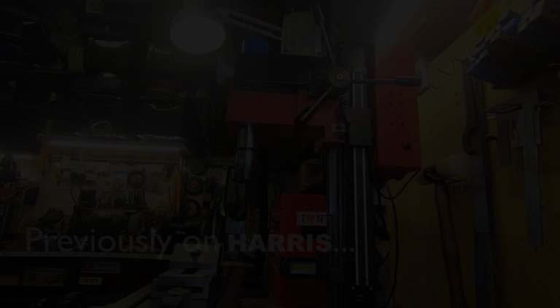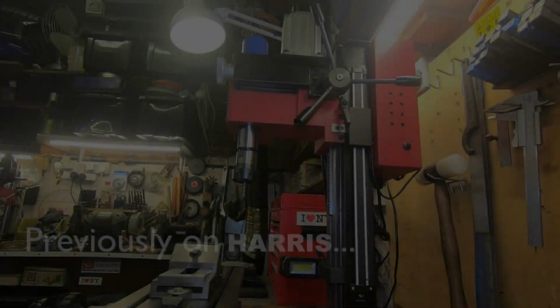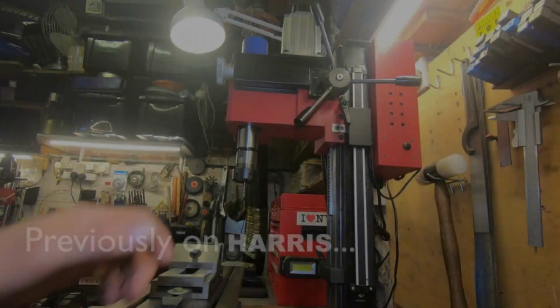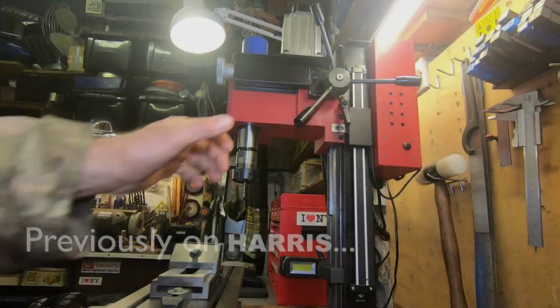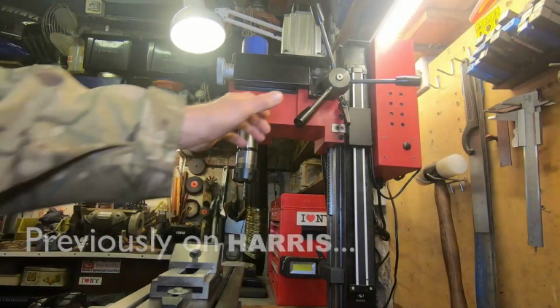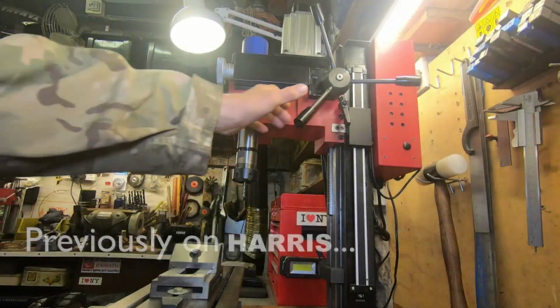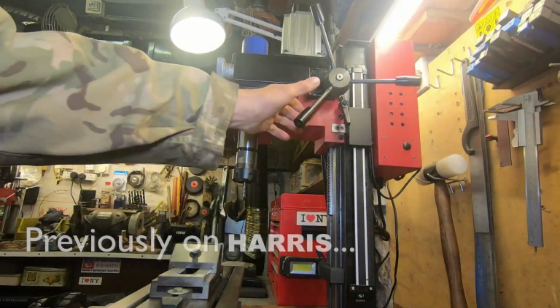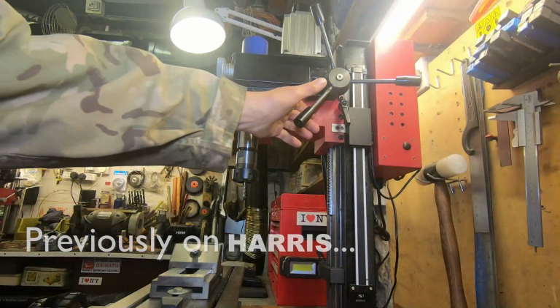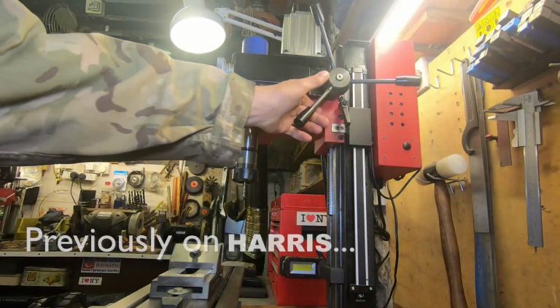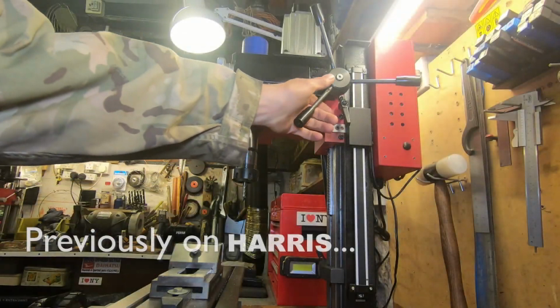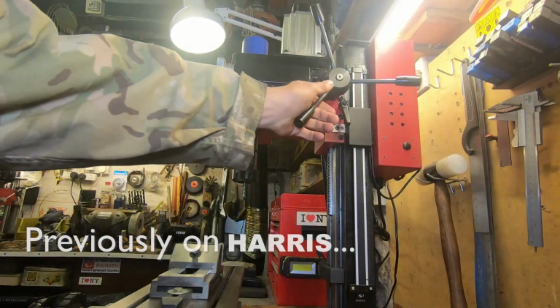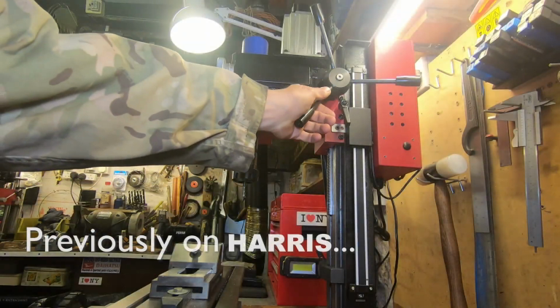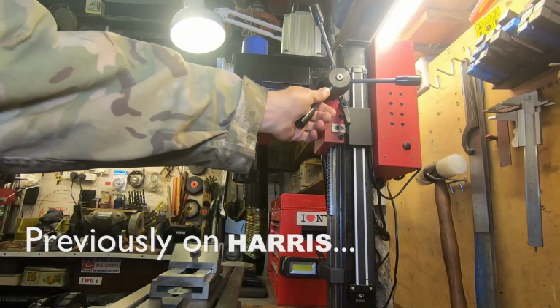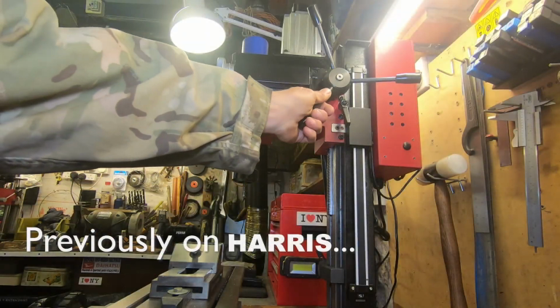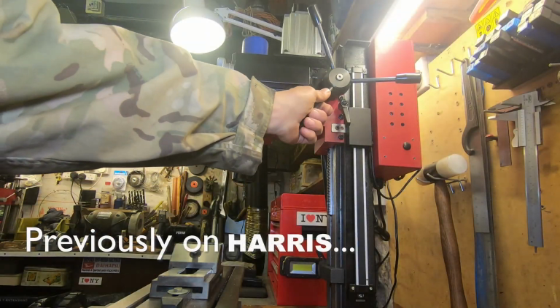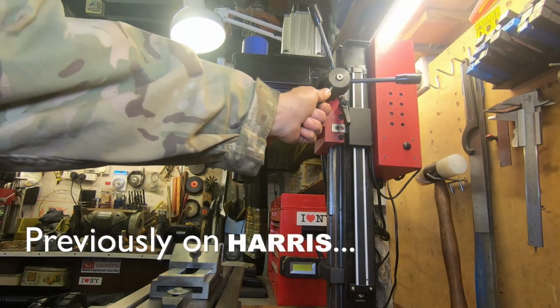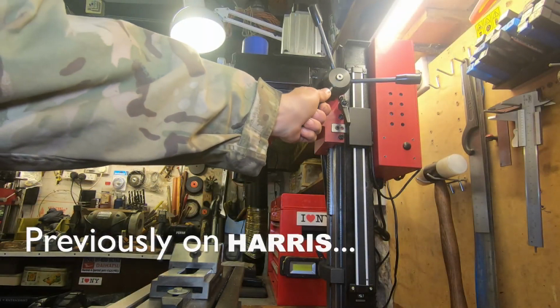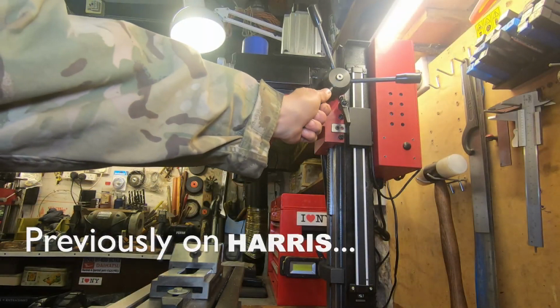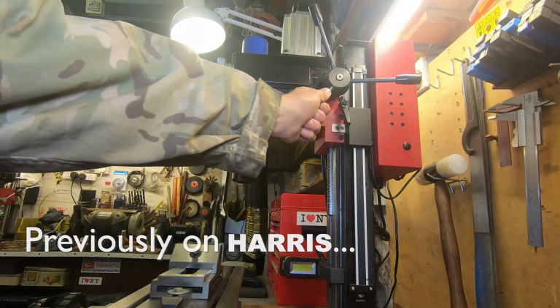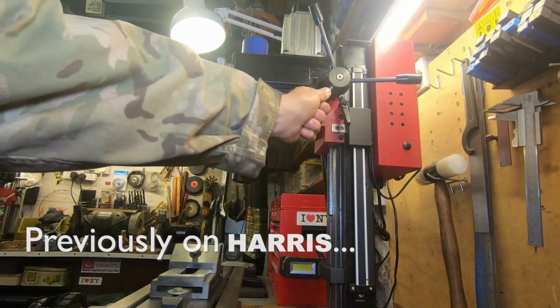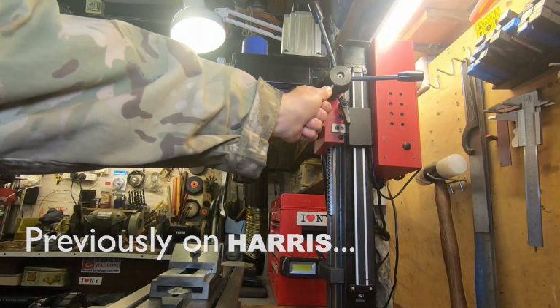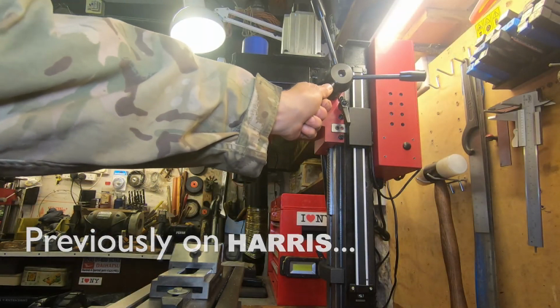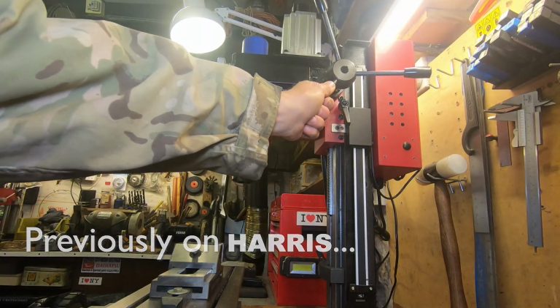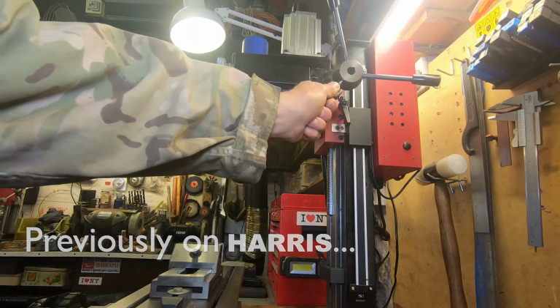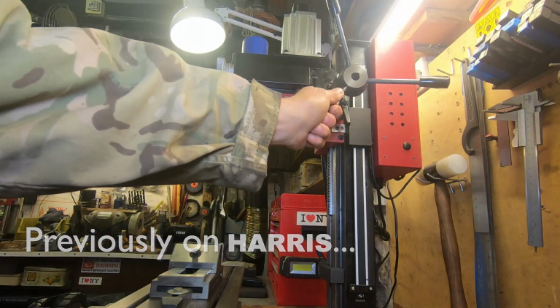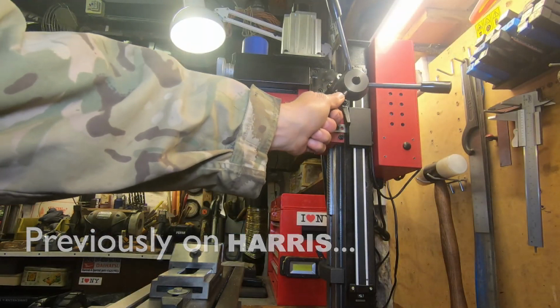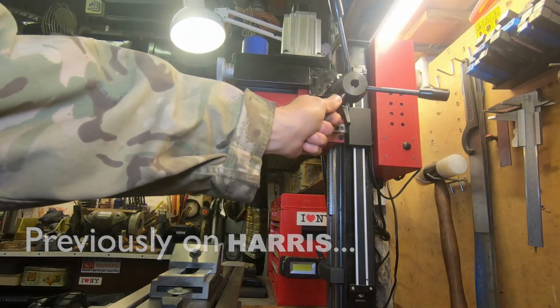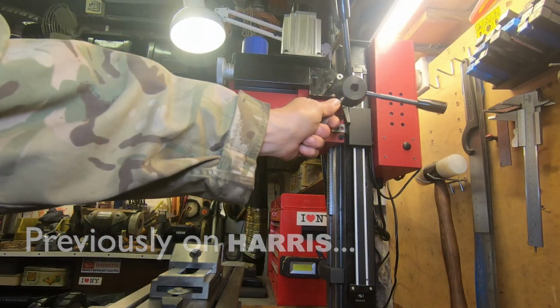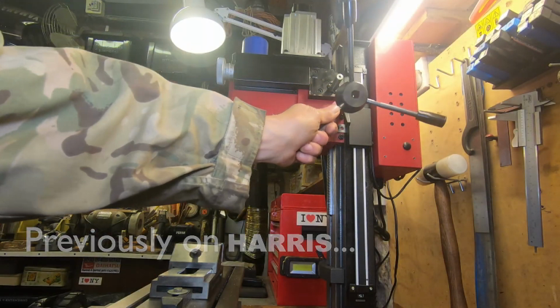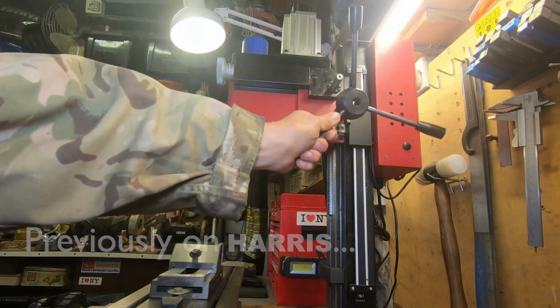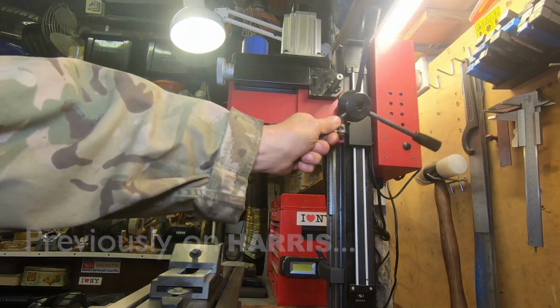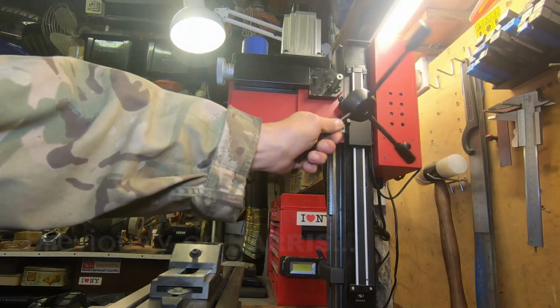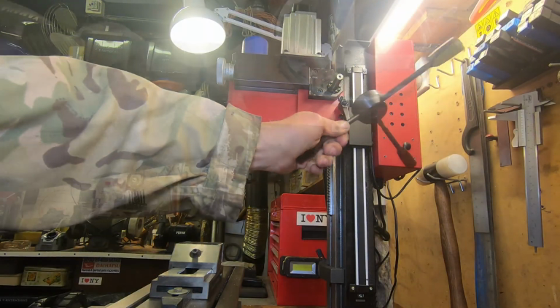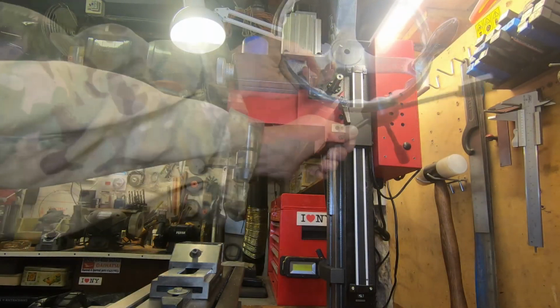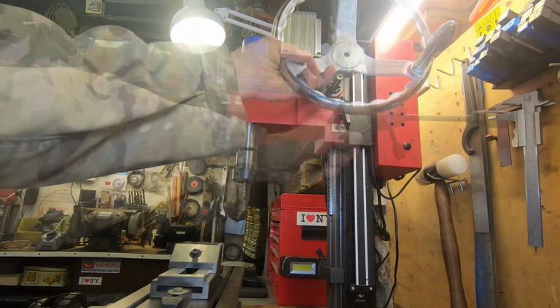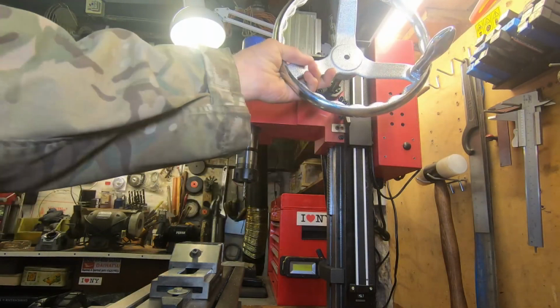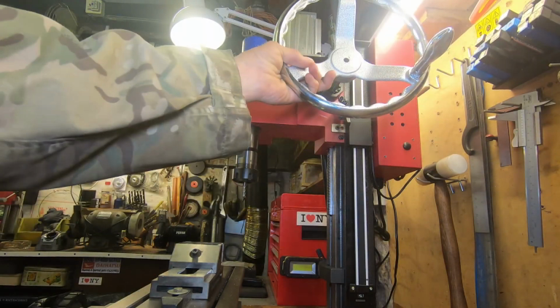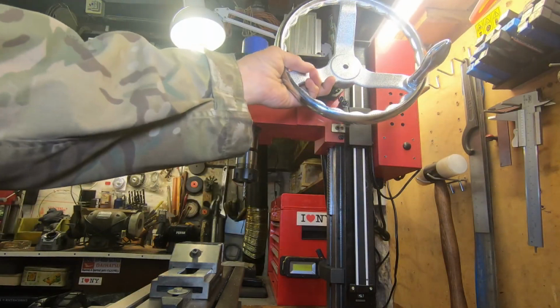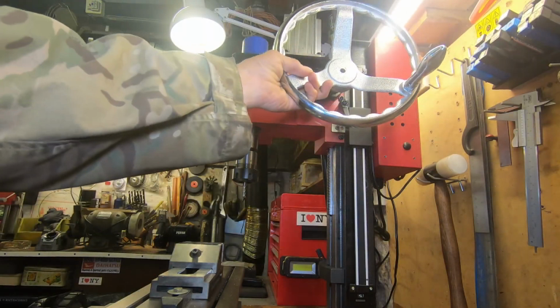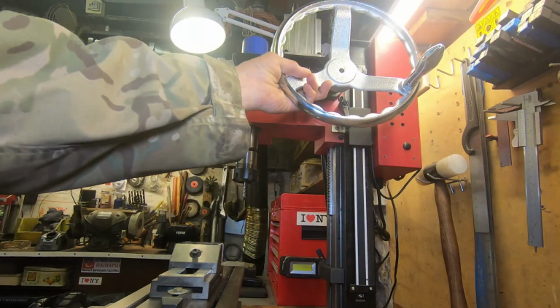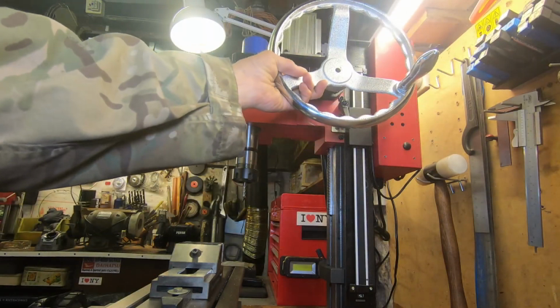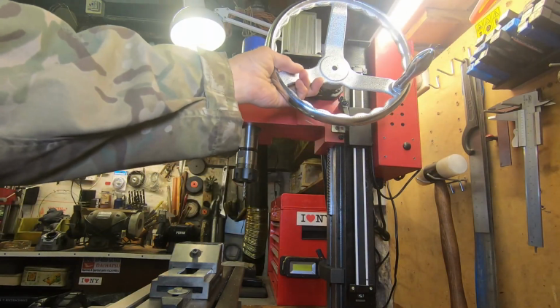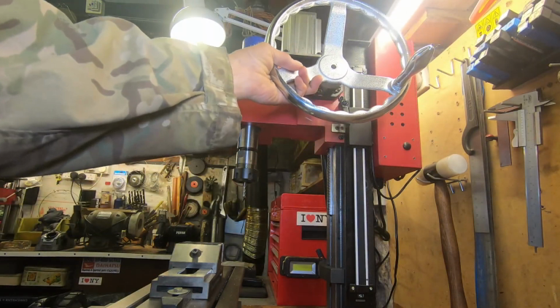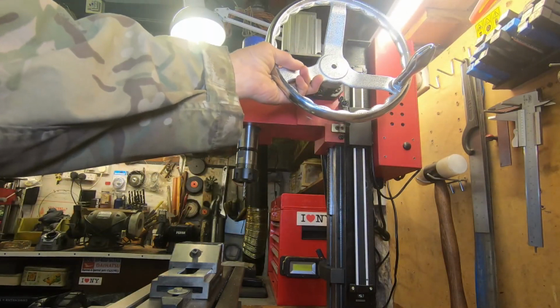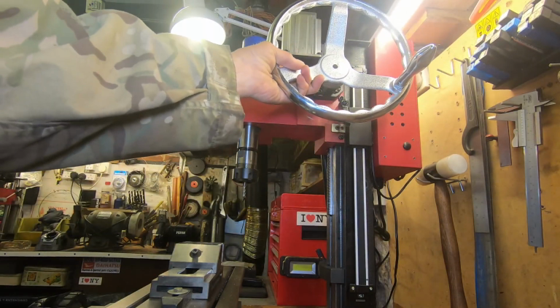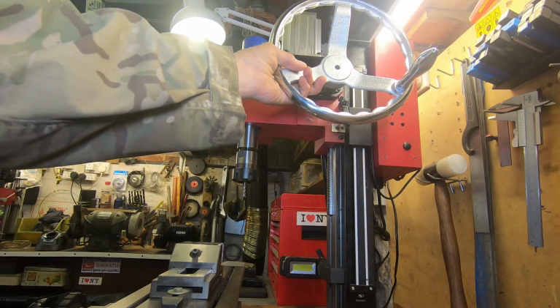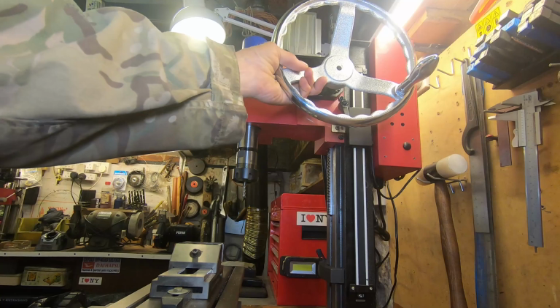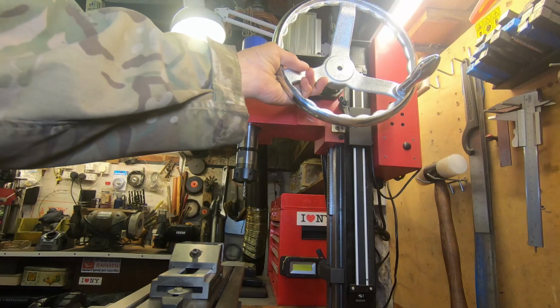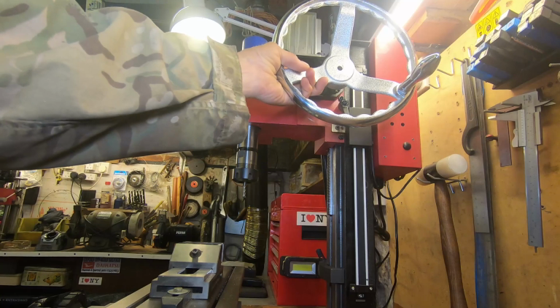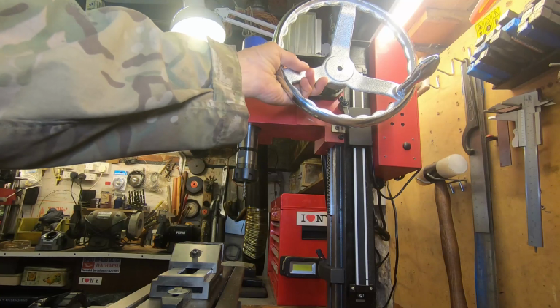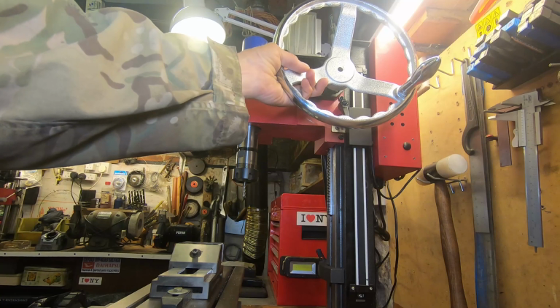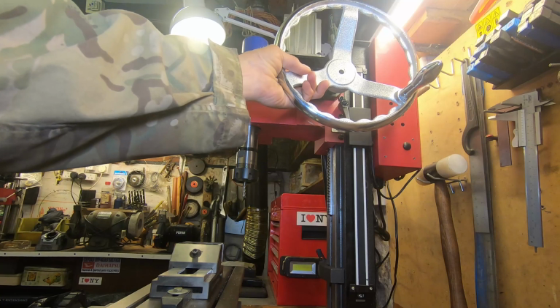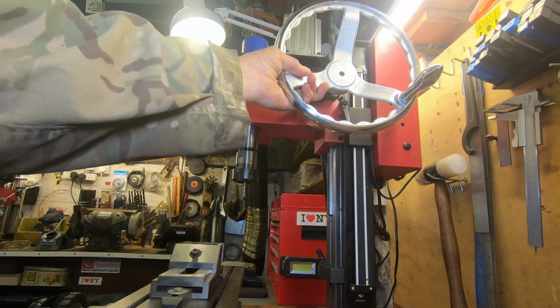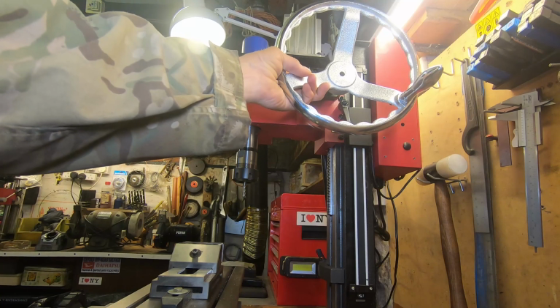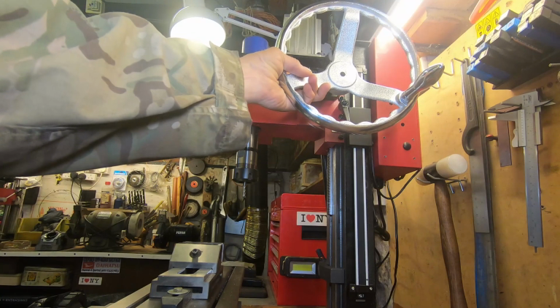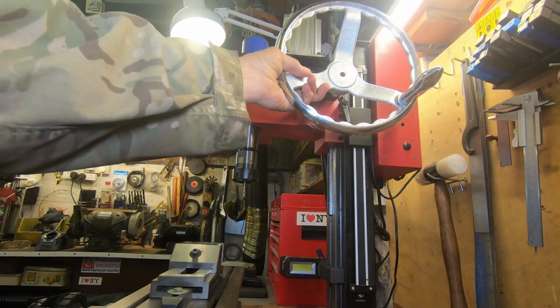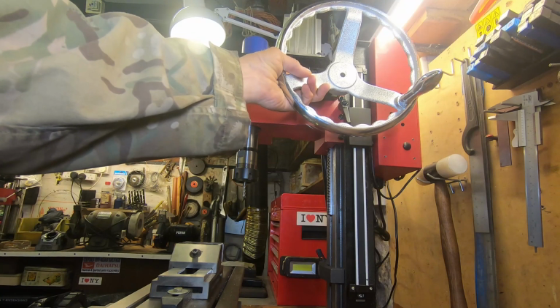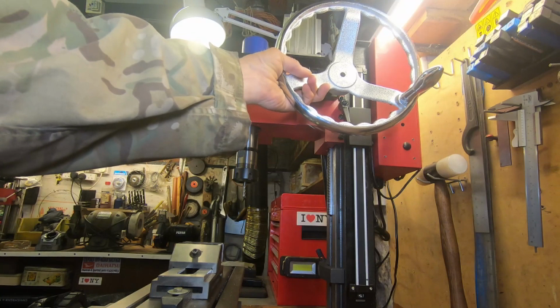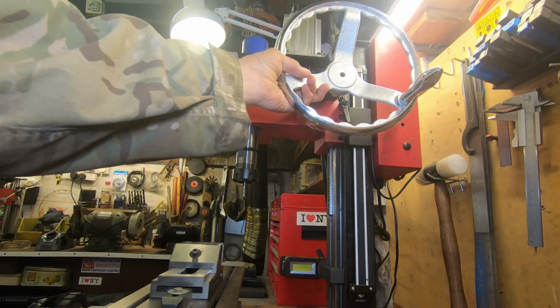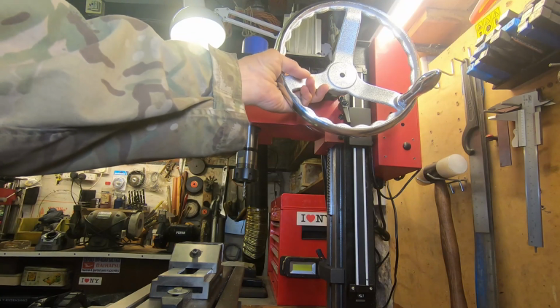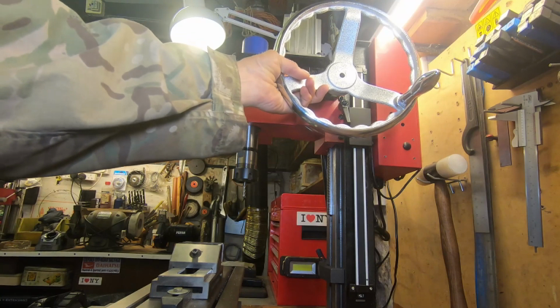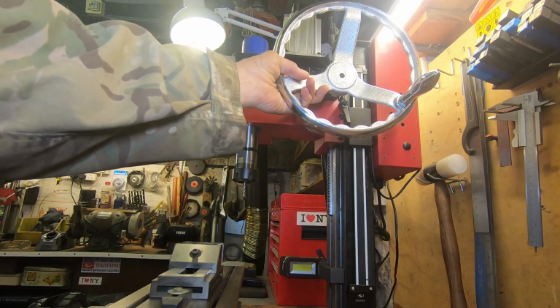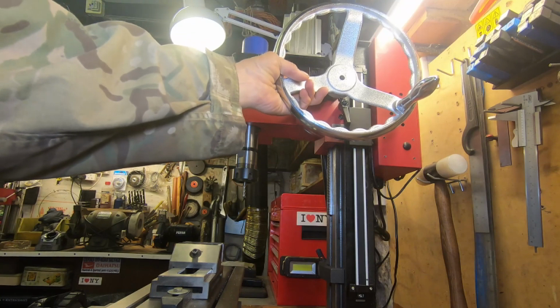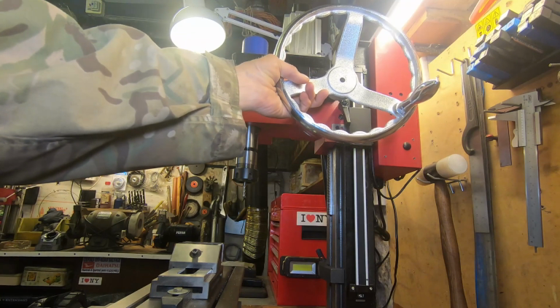The next job is to change this and mount this hand wheel instead.